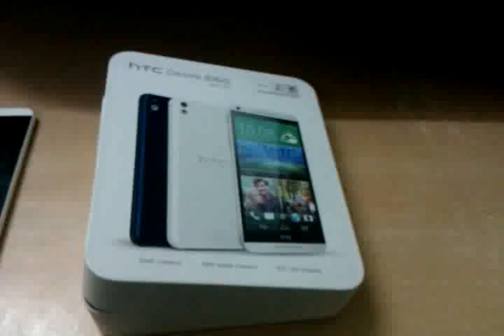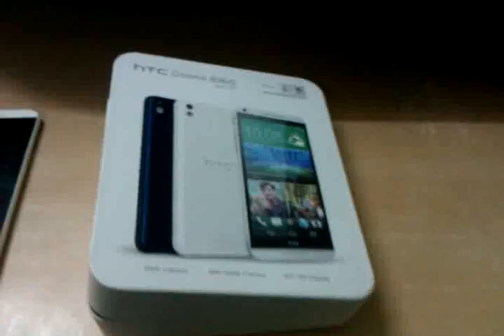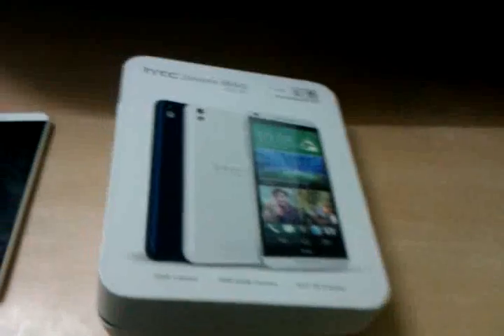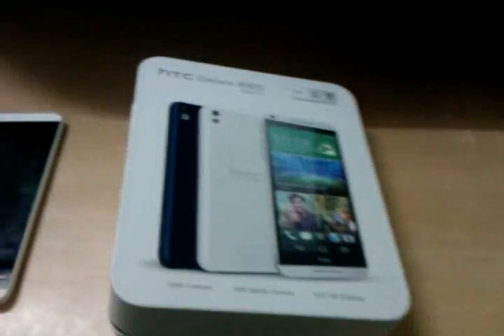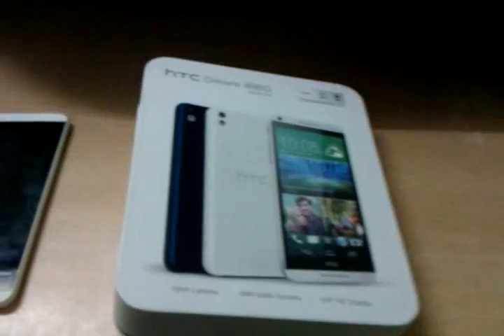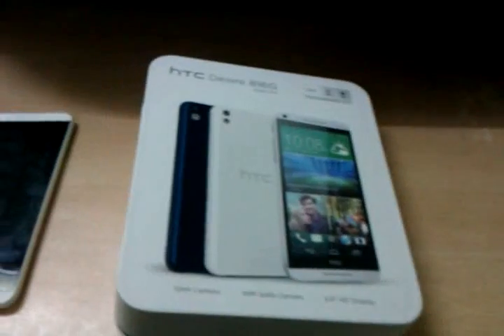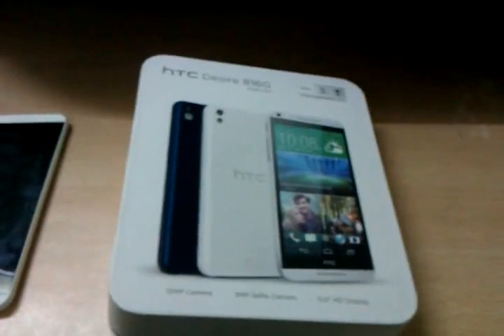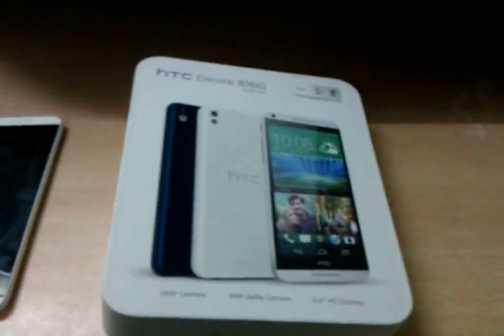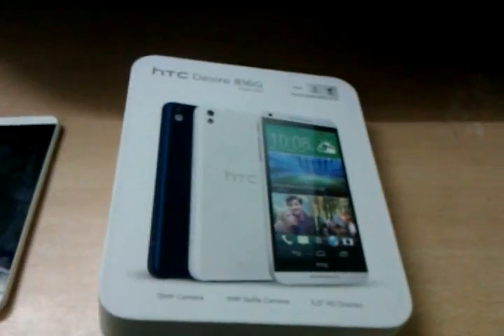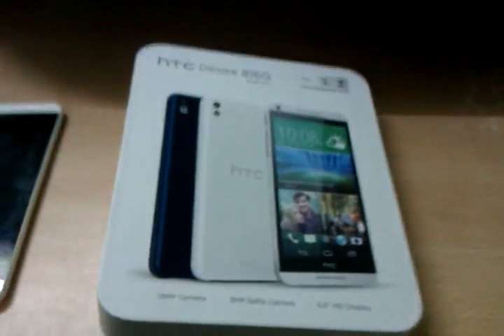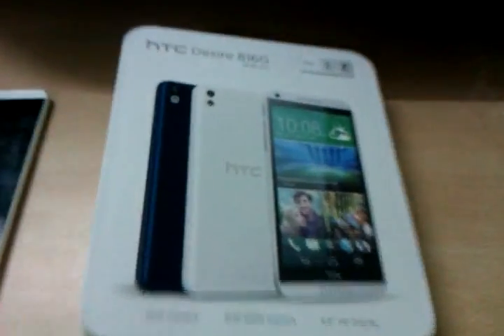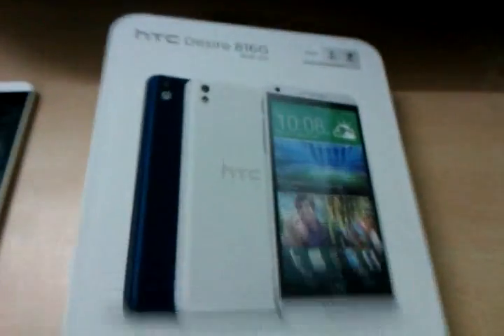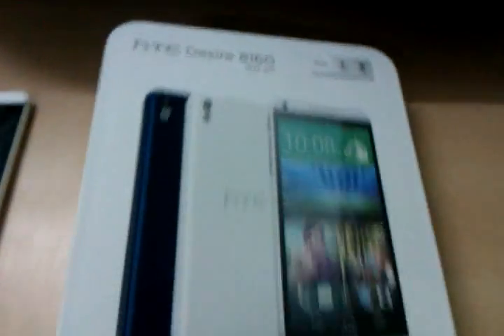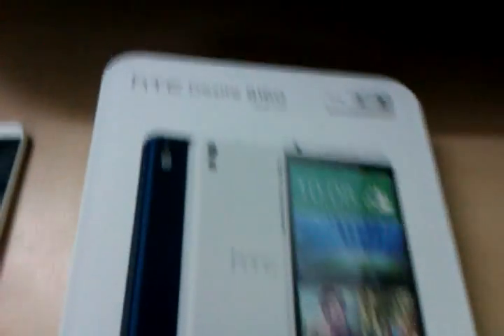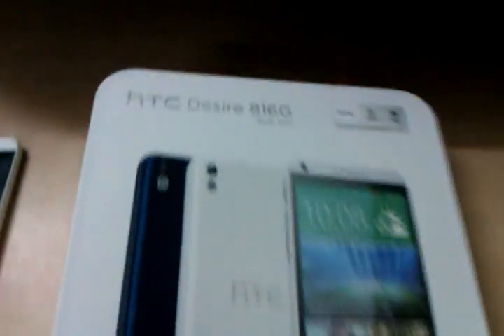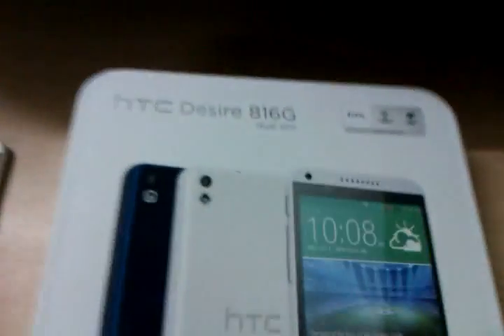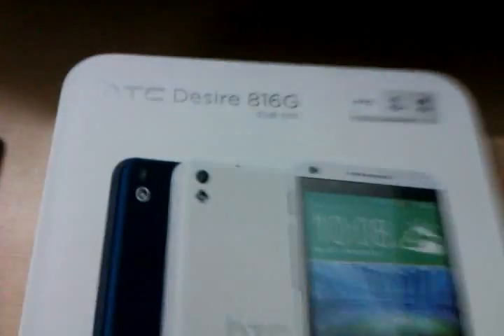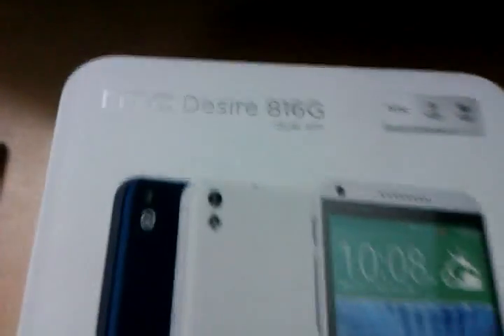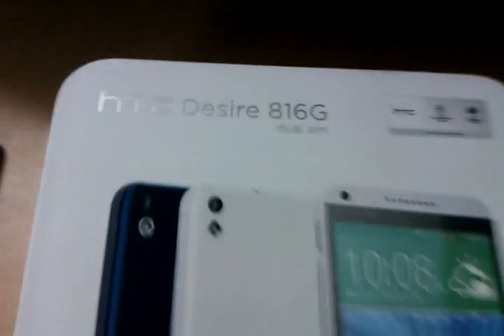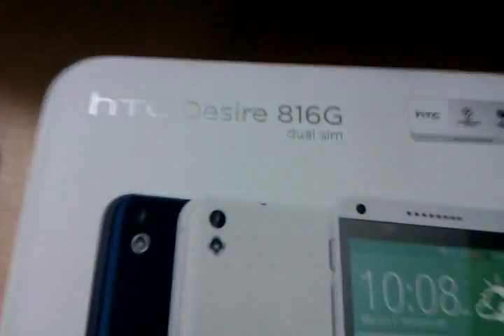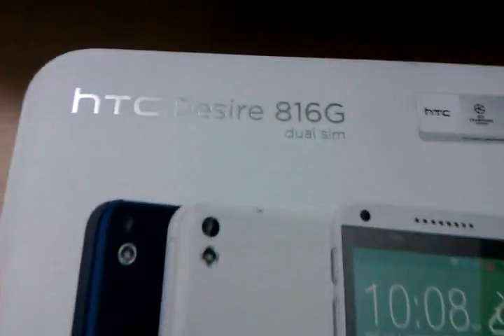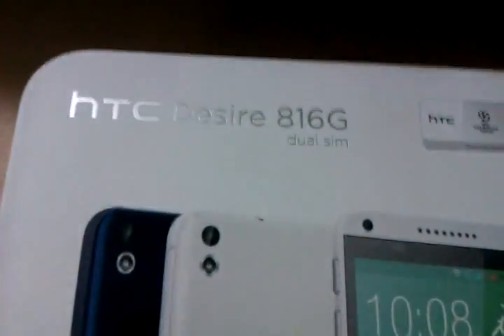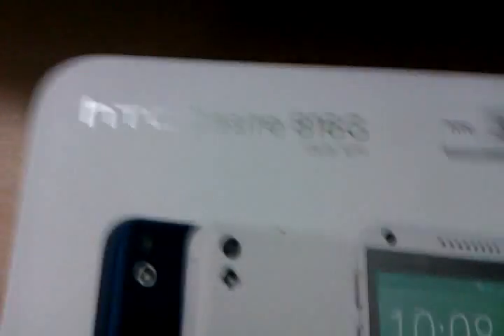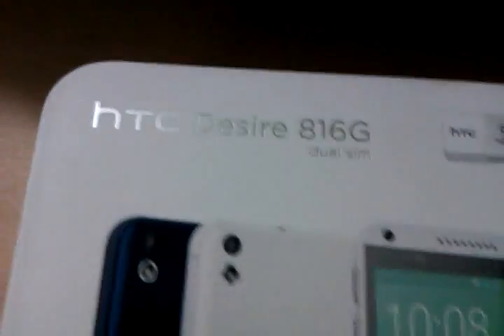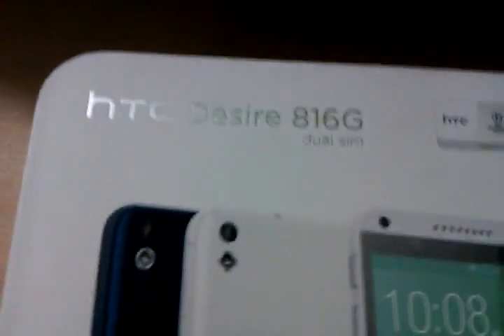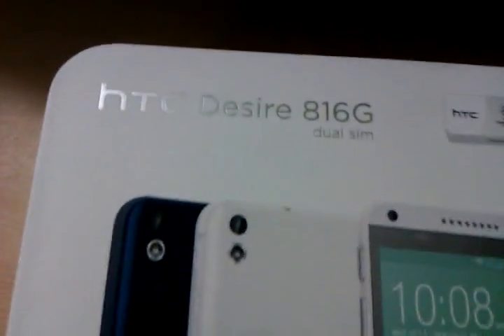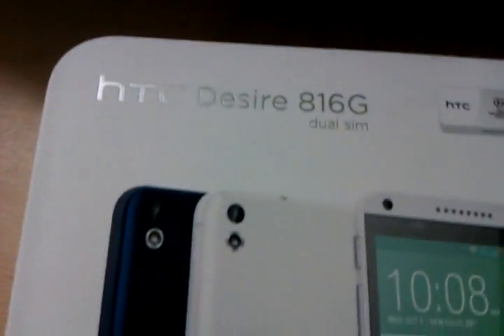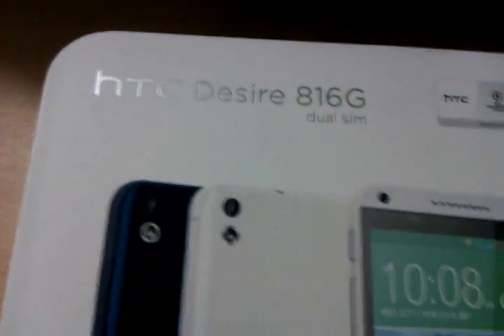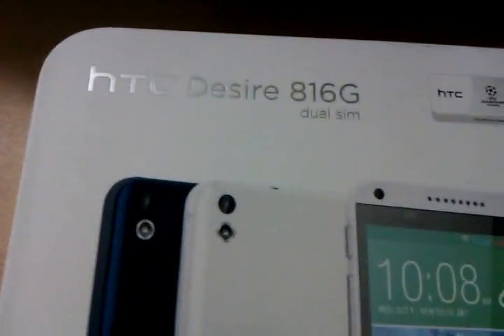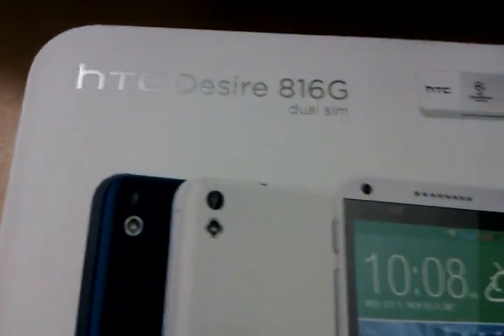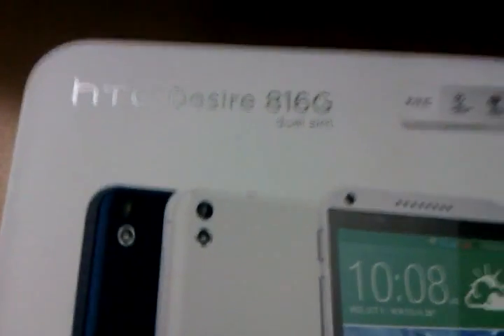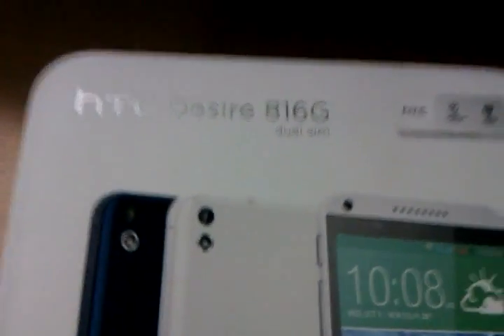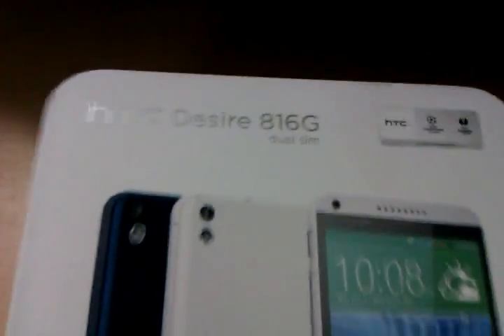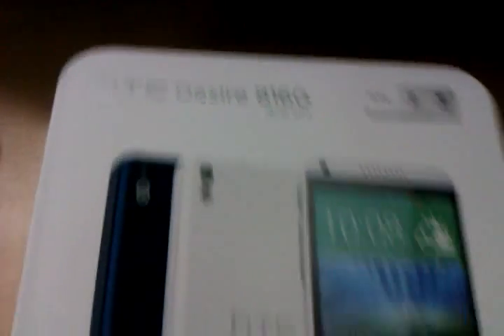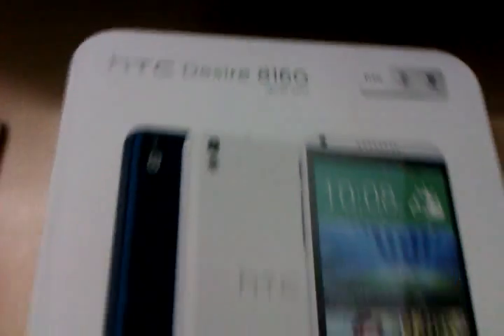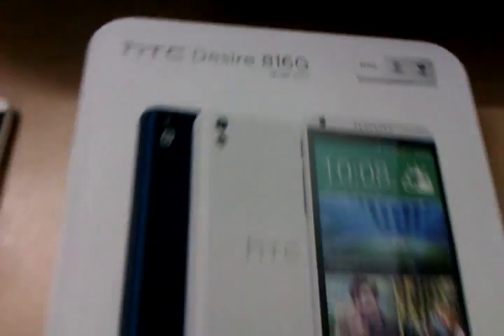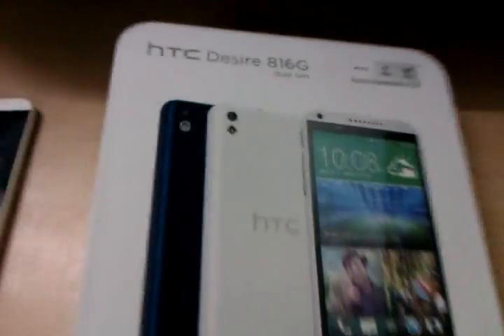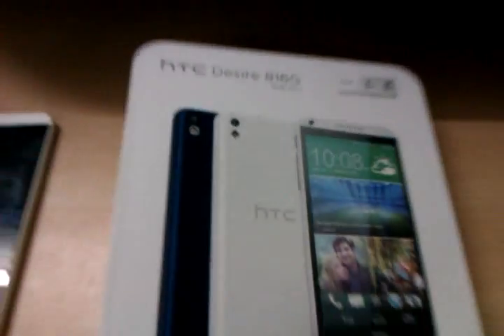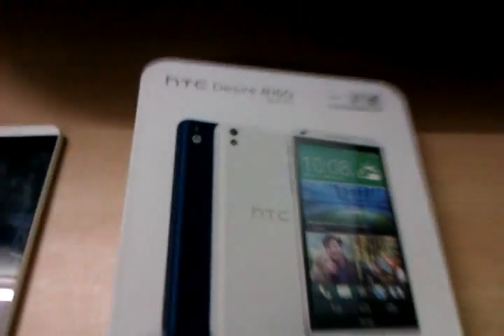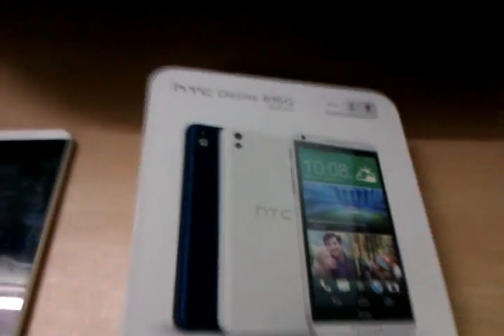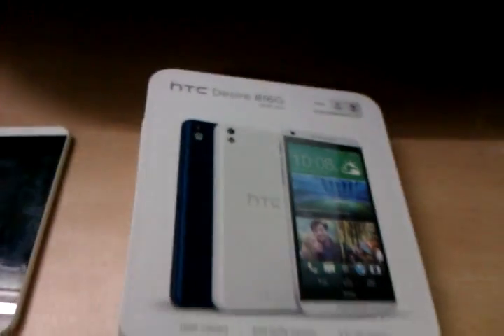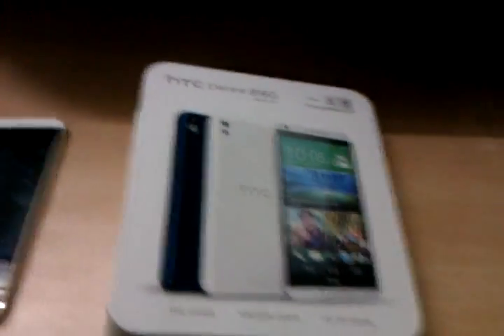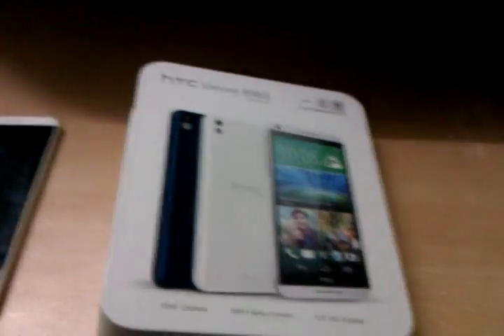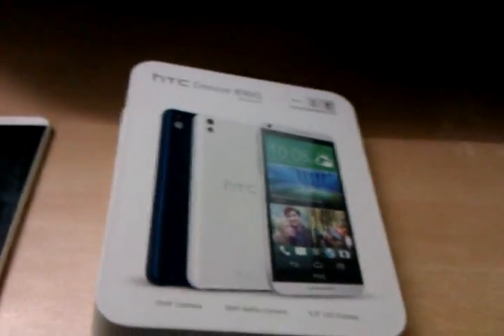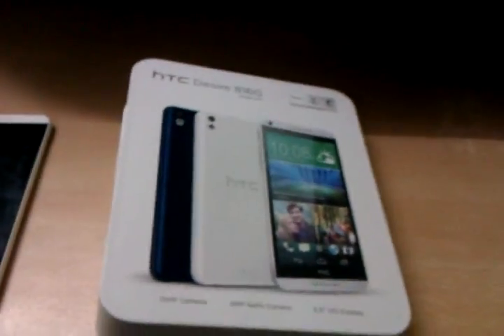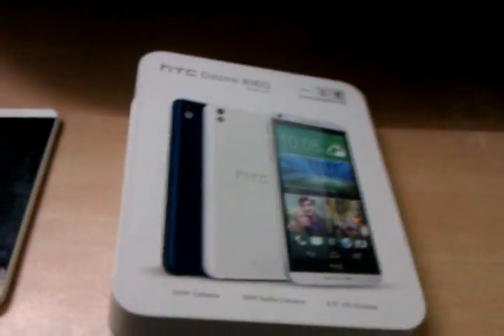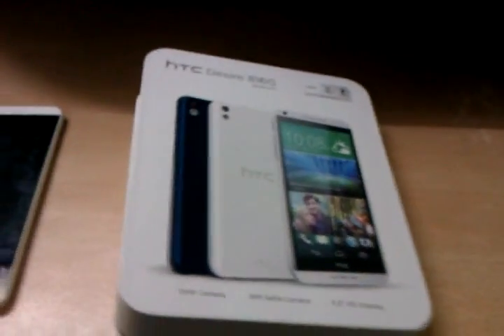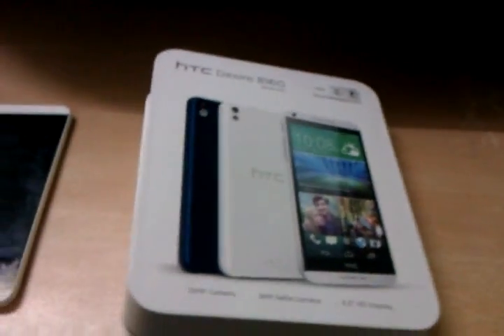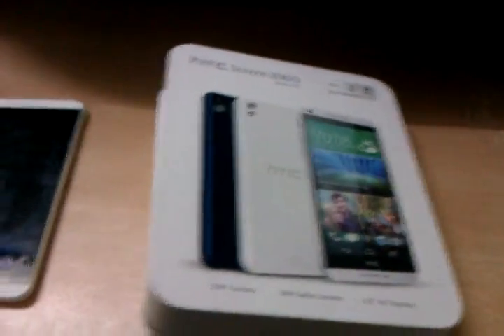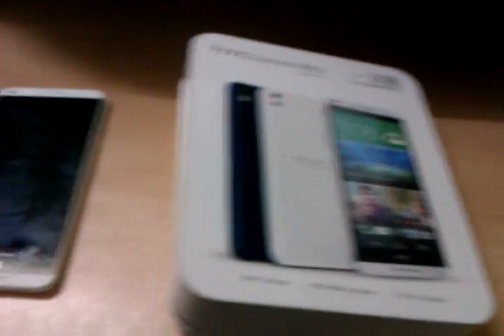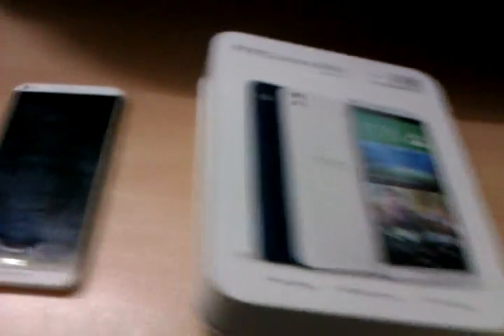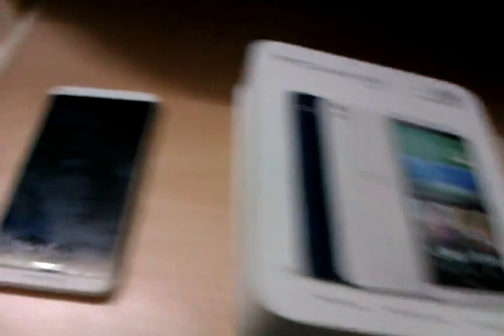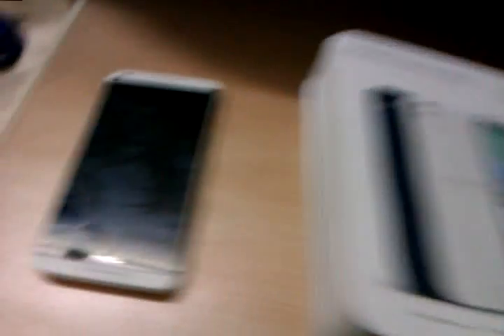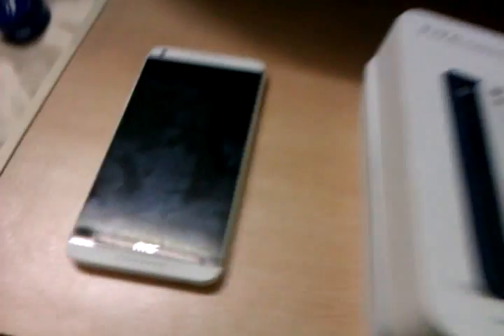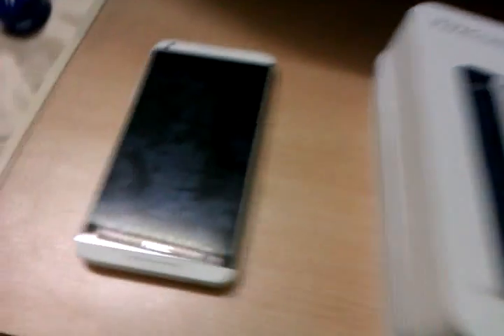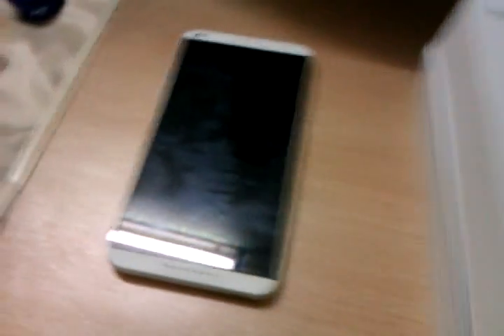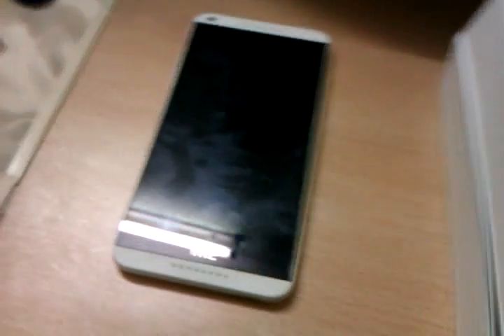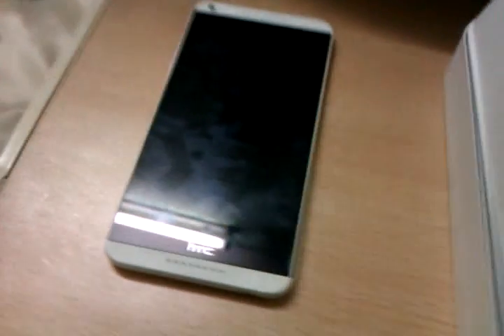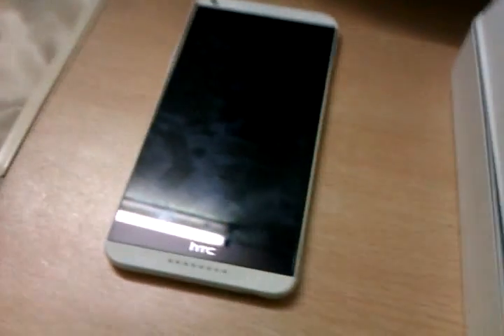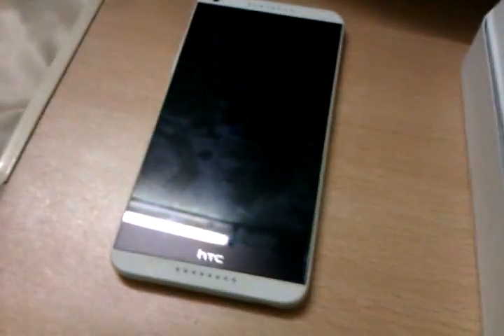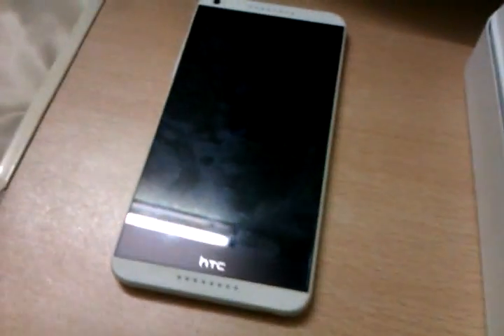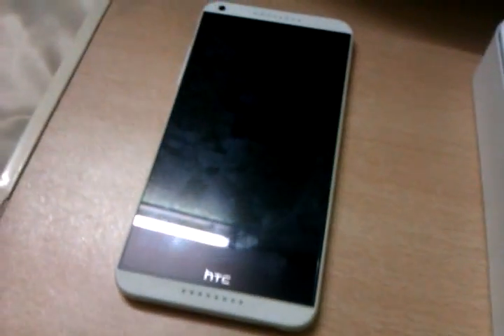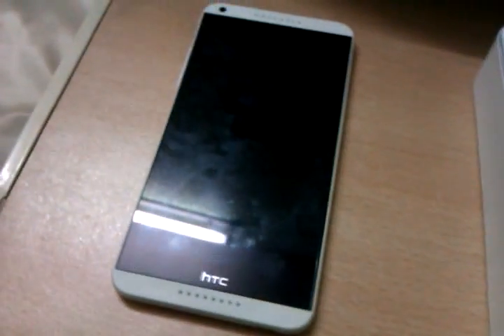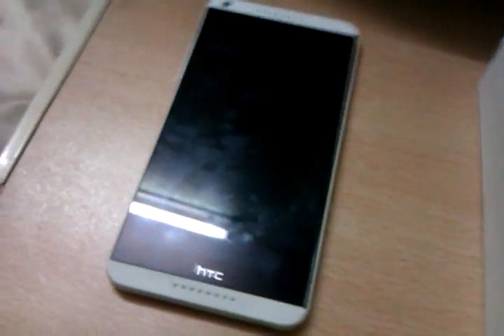Review of the HTC Desire 816G, a very popular handset from HTC.